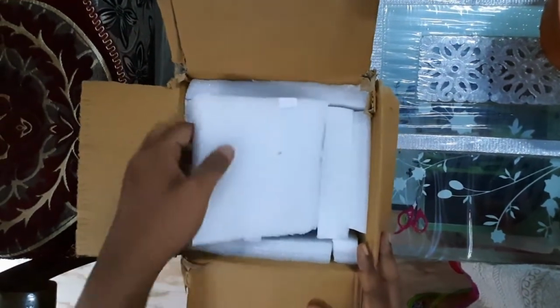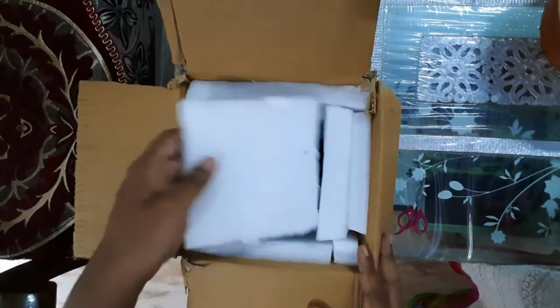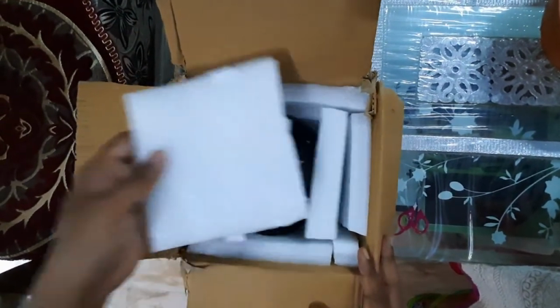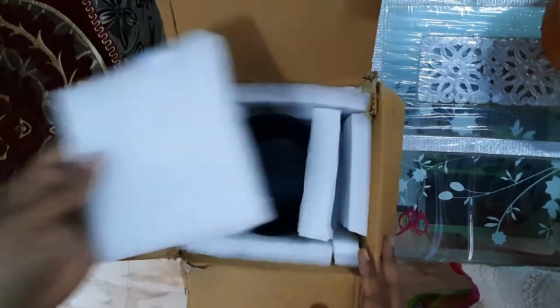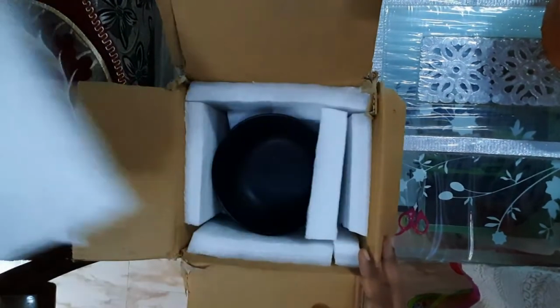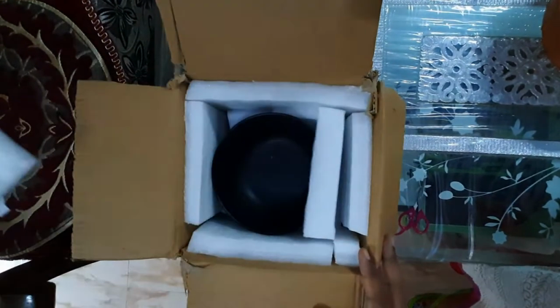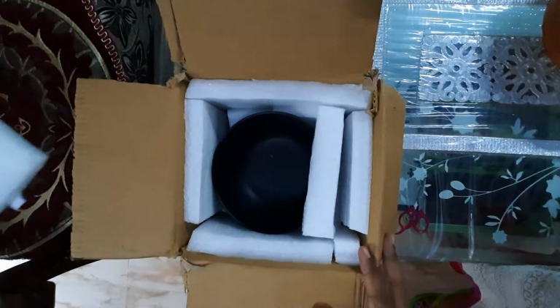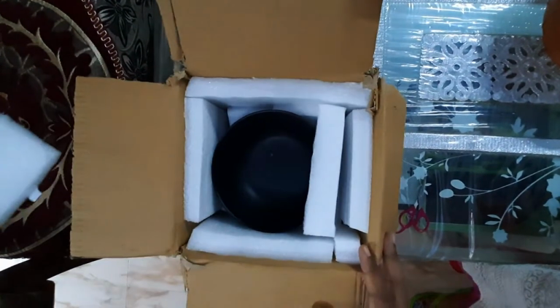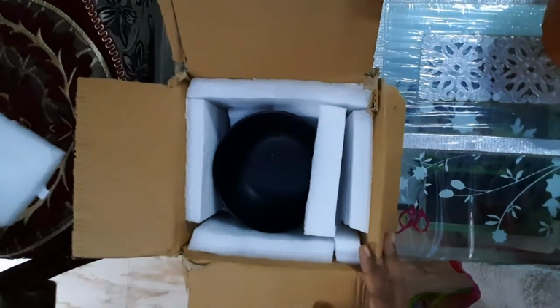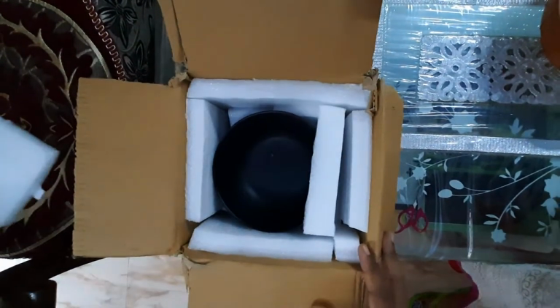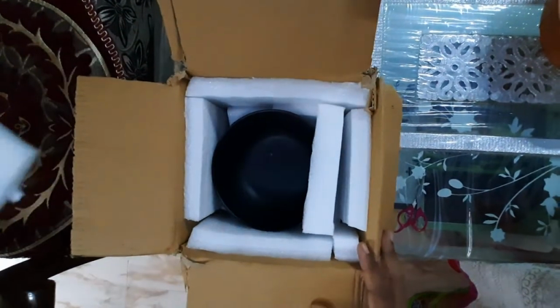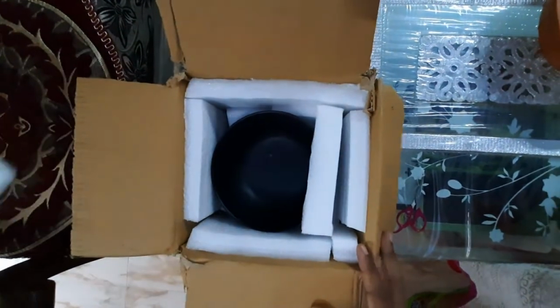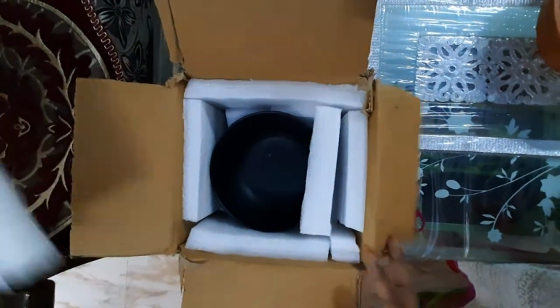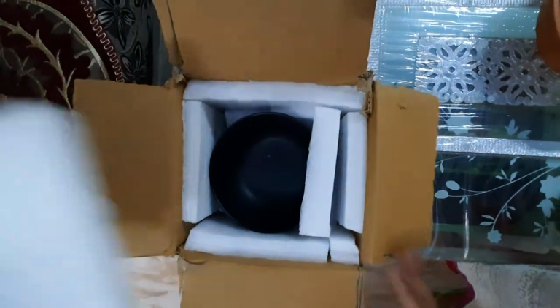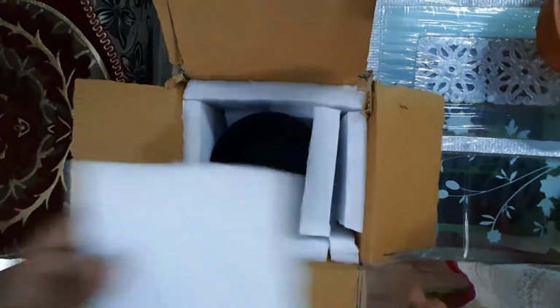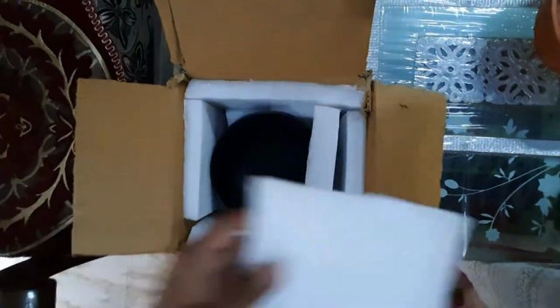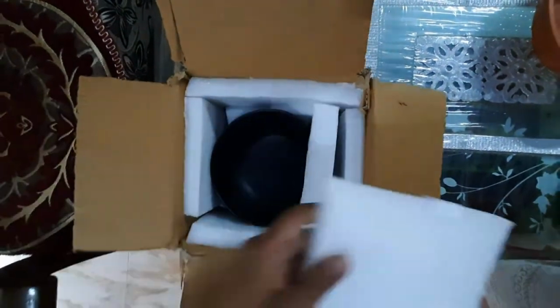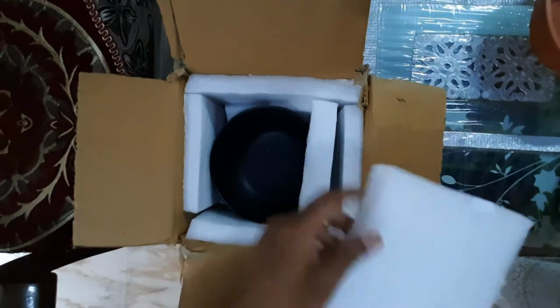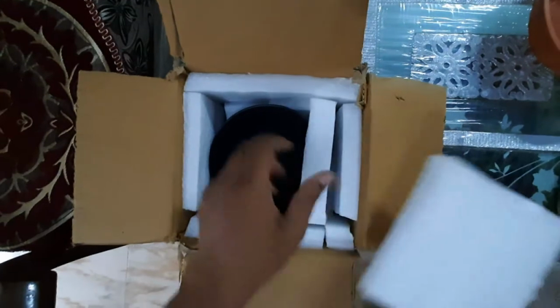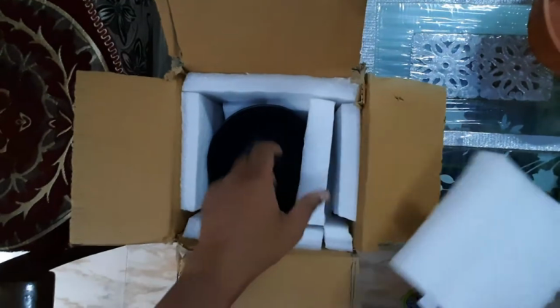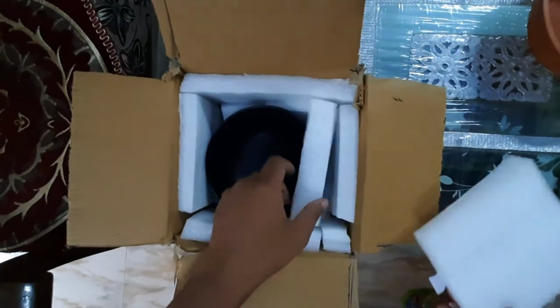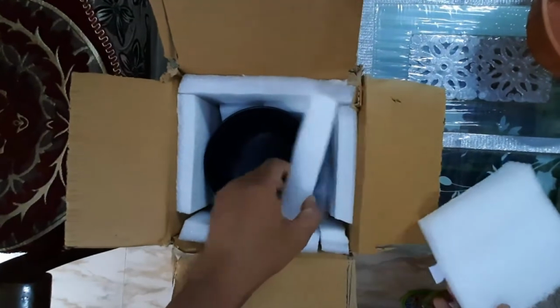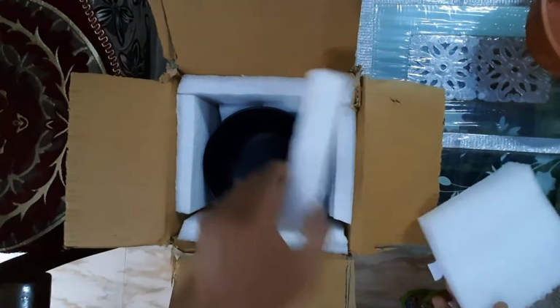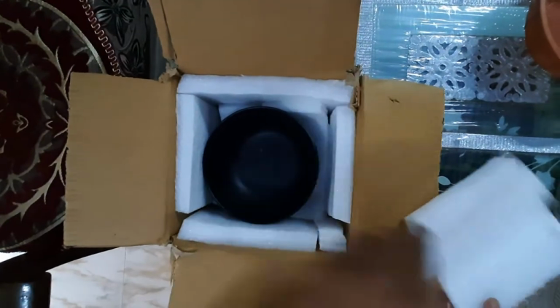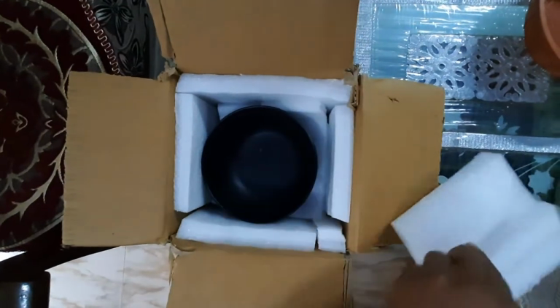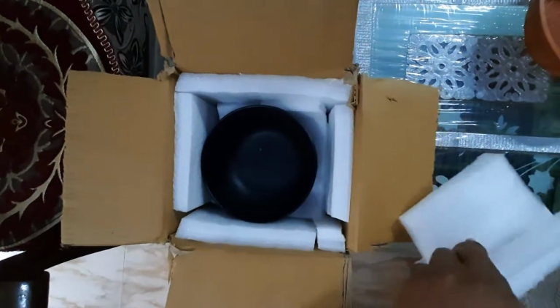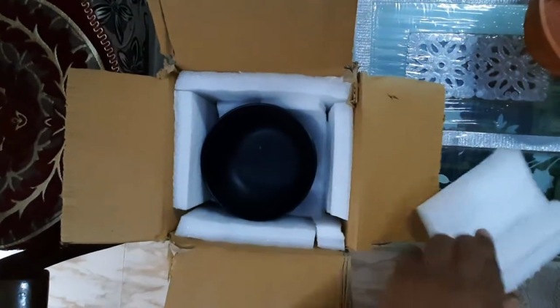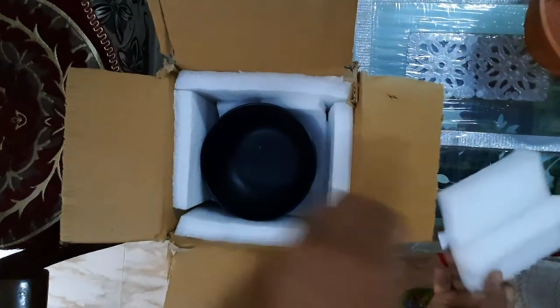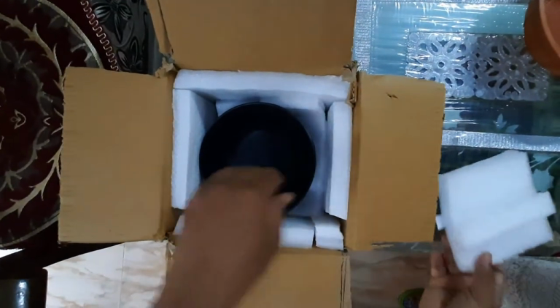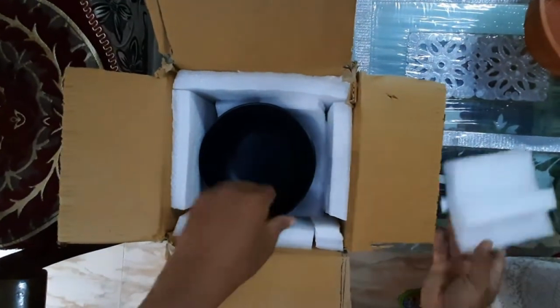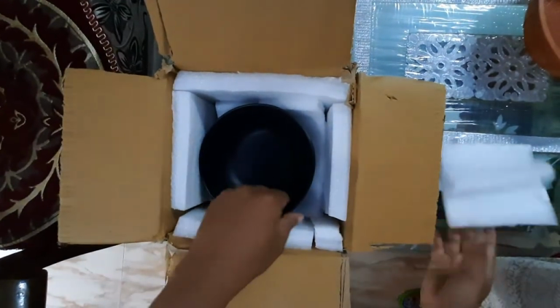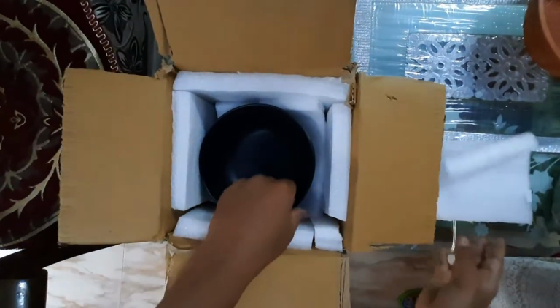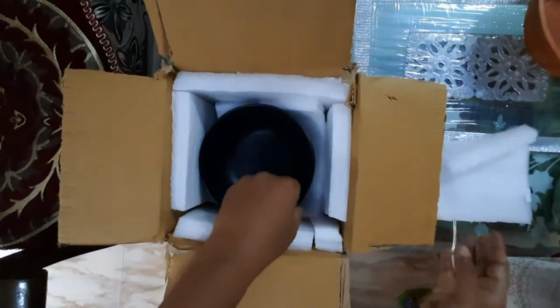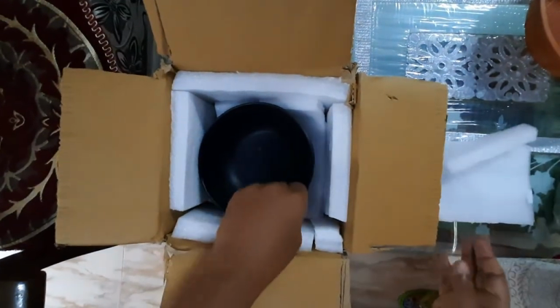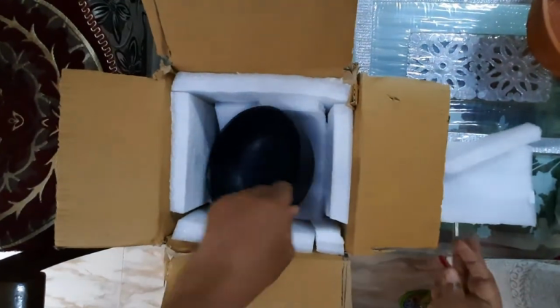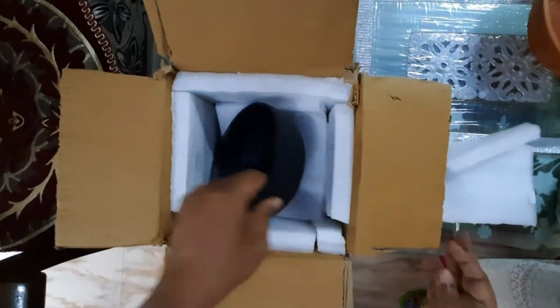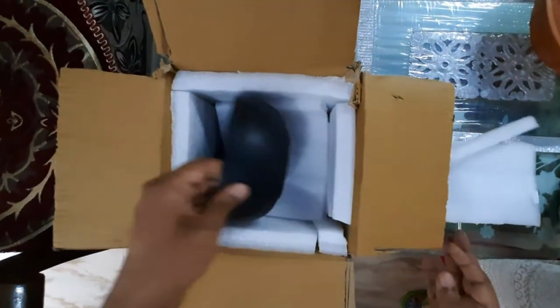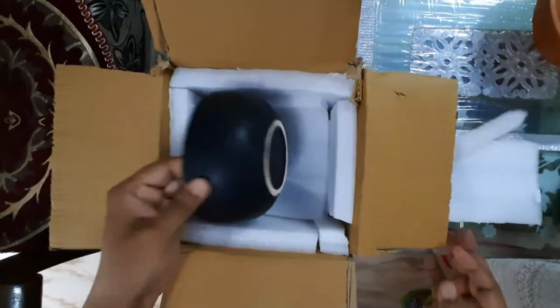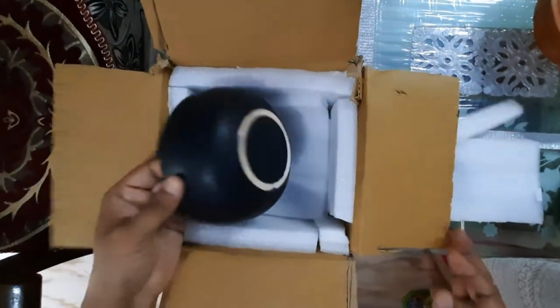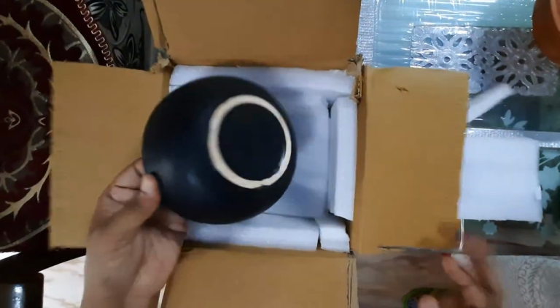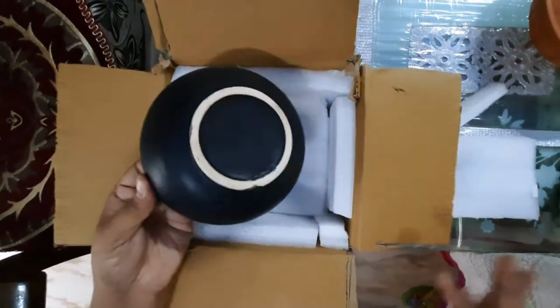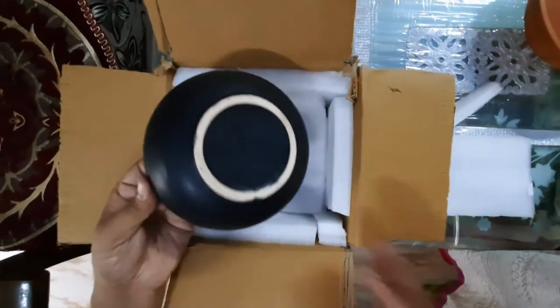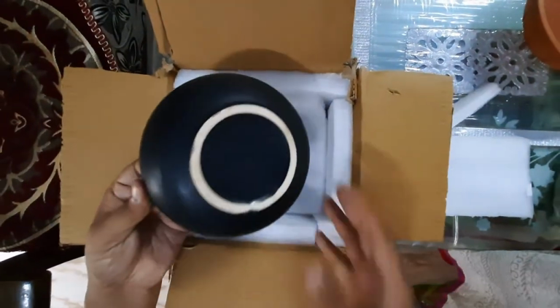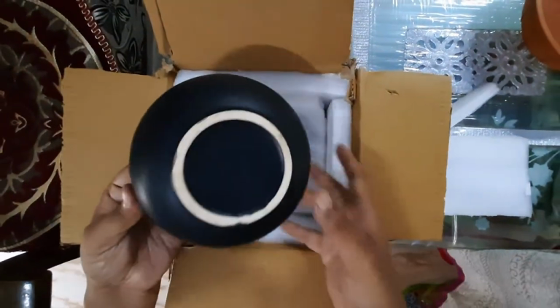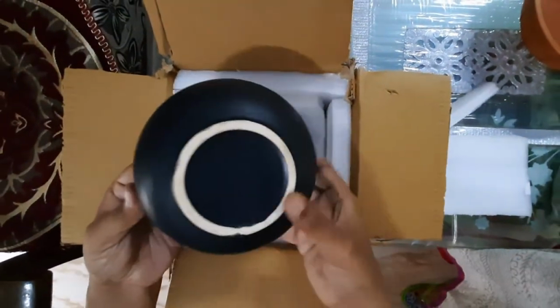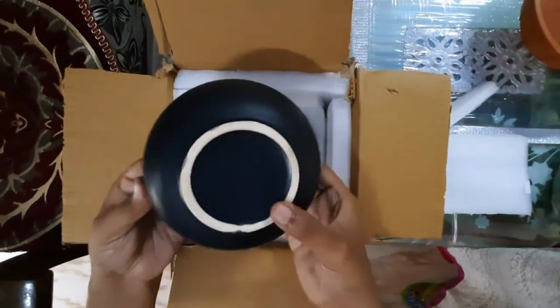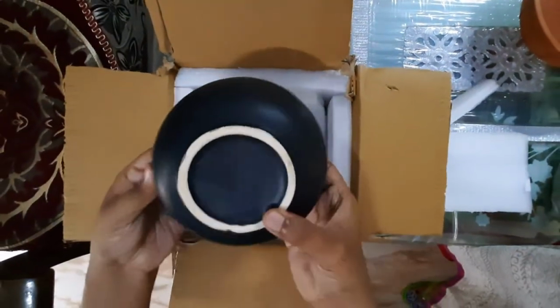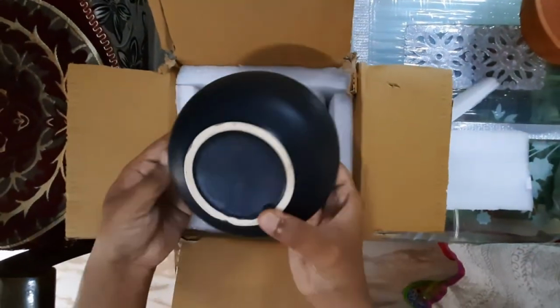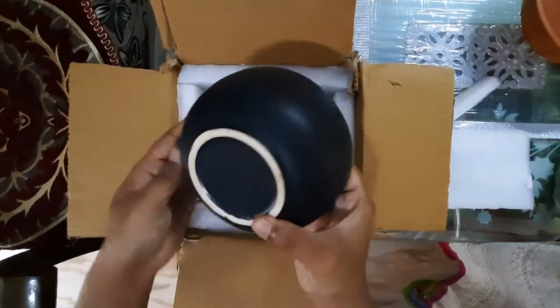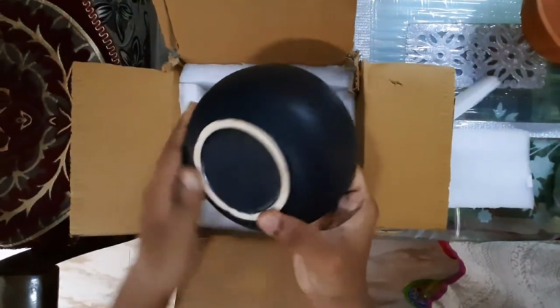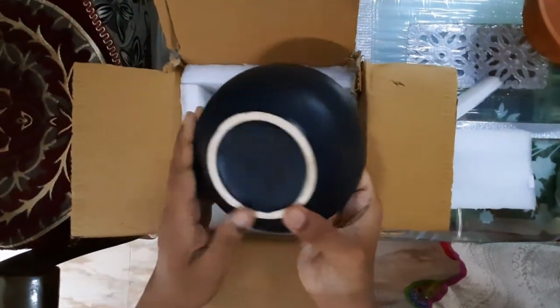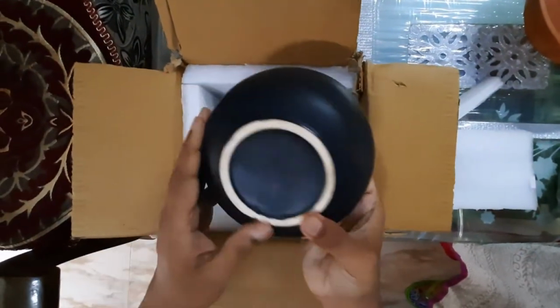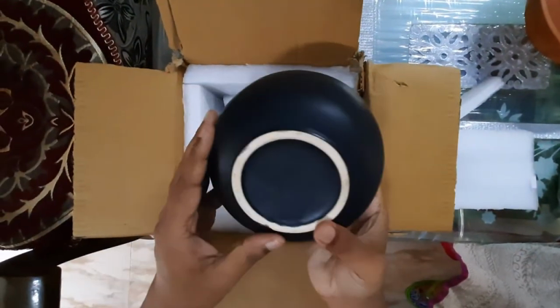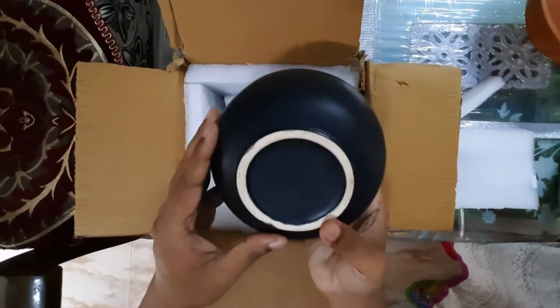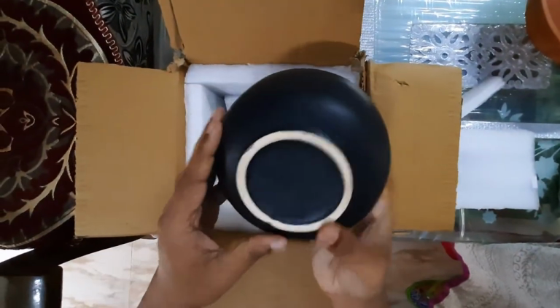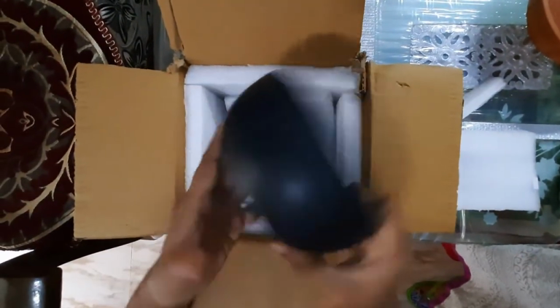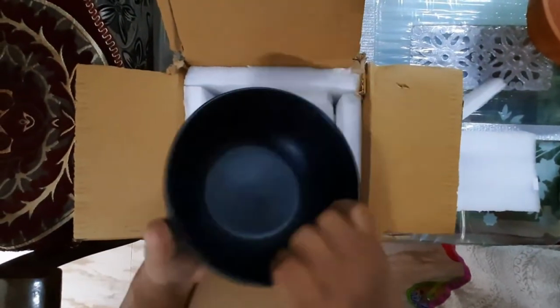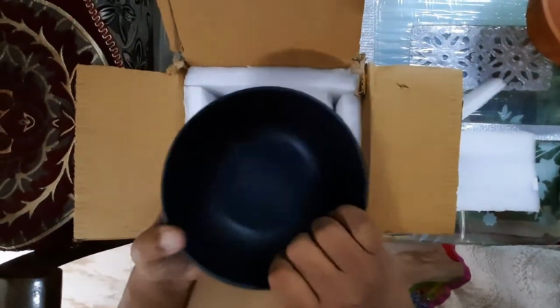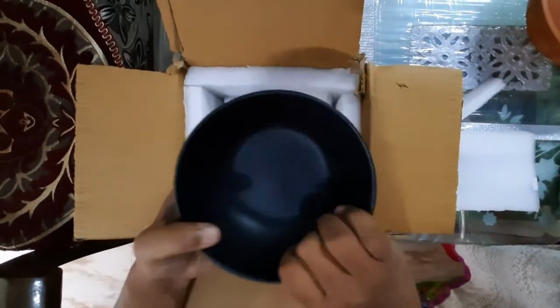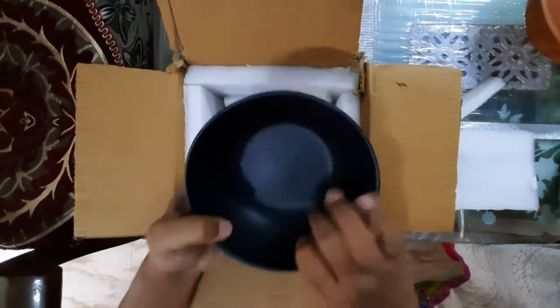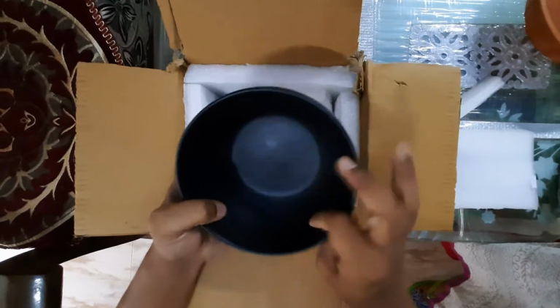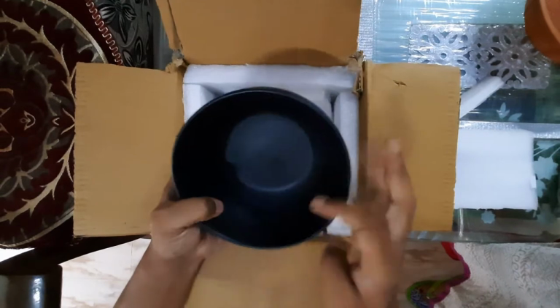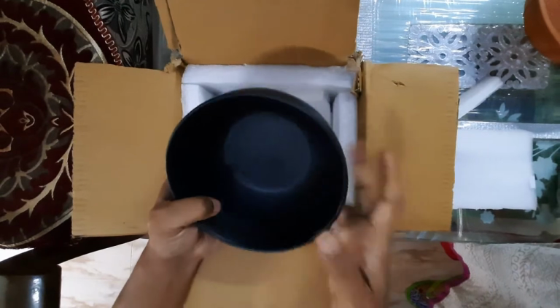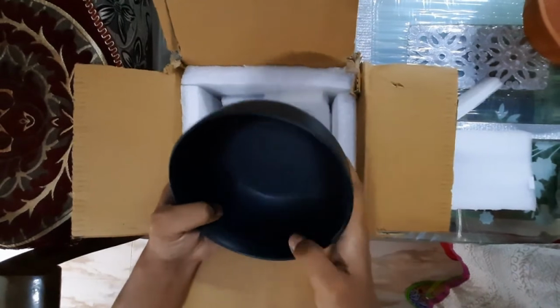This bowl is dishwasher, microwave, refrigerator and oven safe. Don't use a scrub when washing.